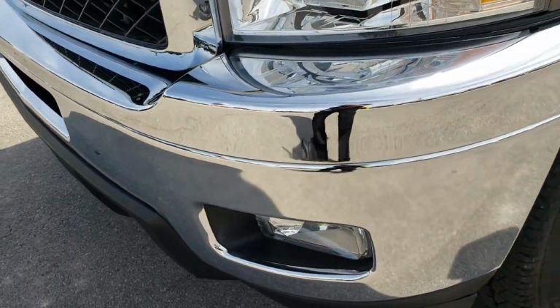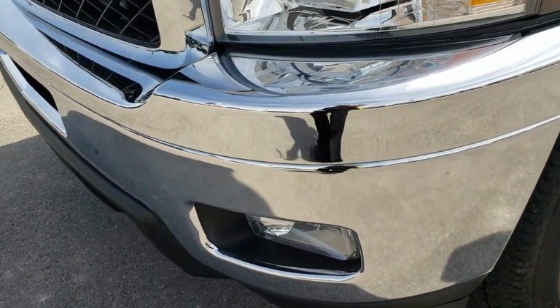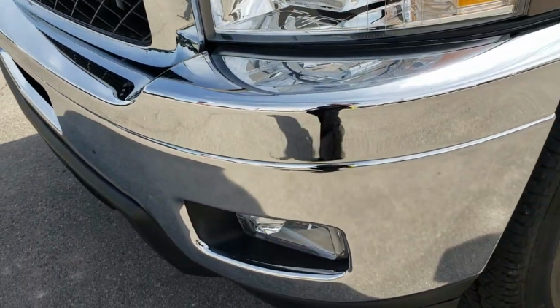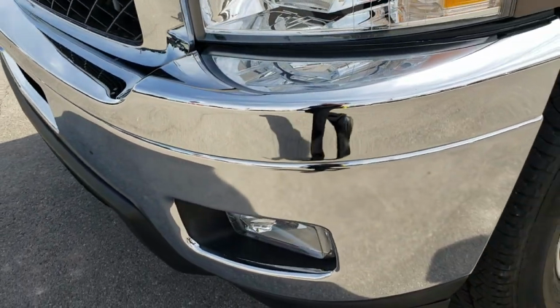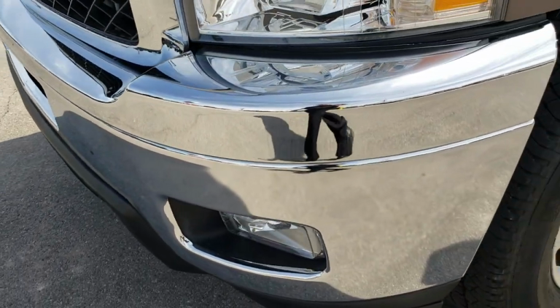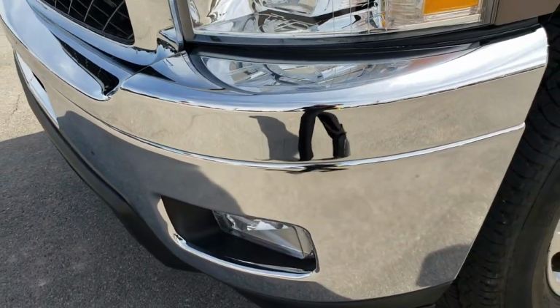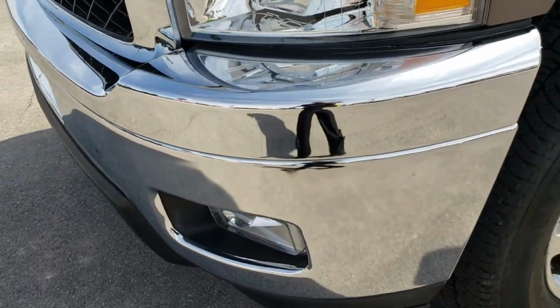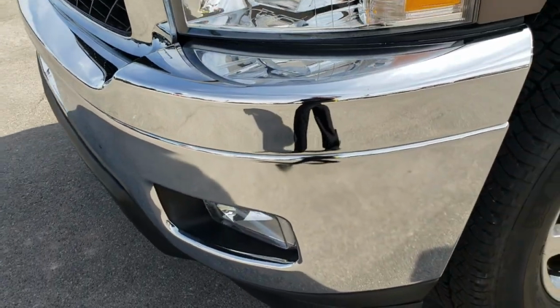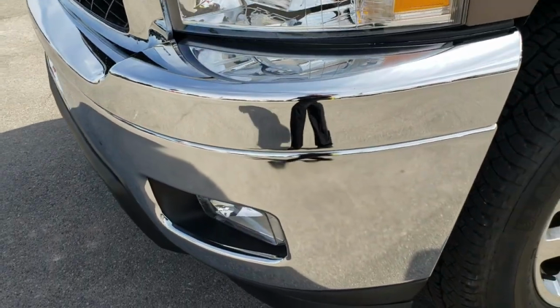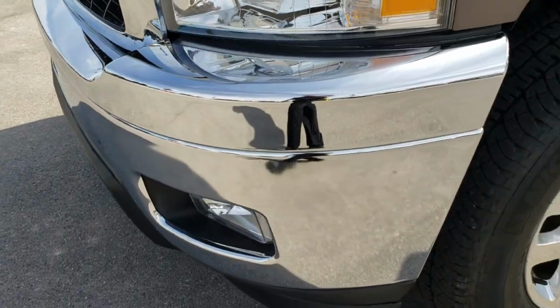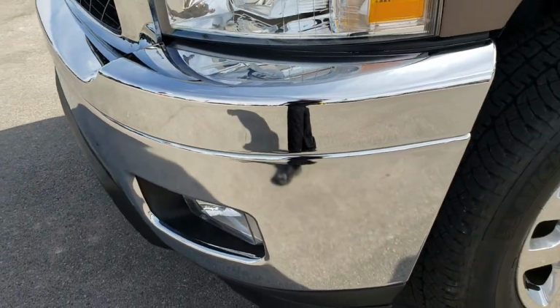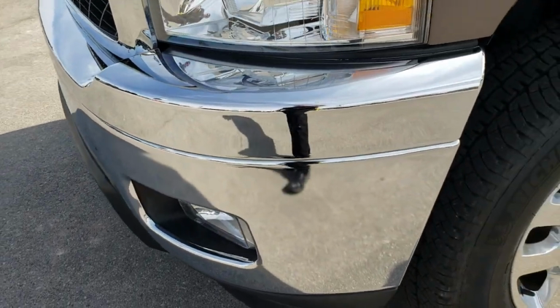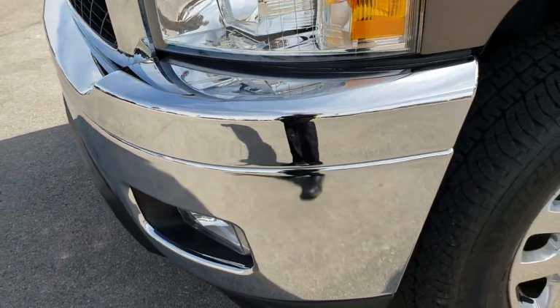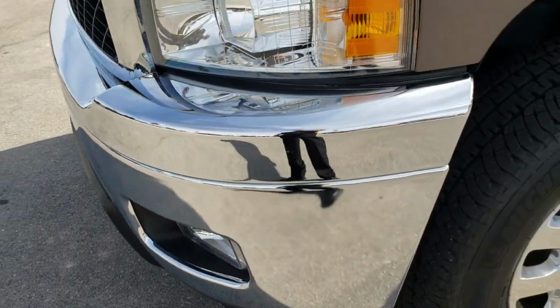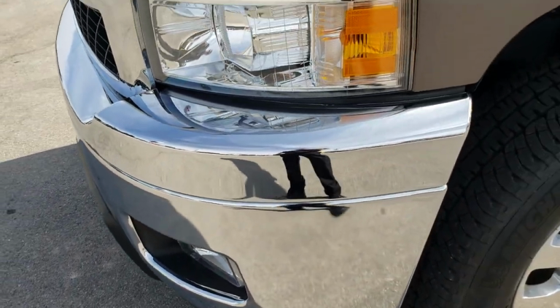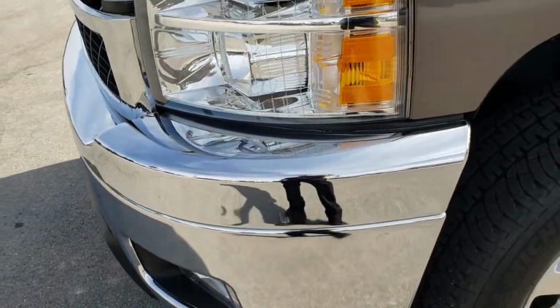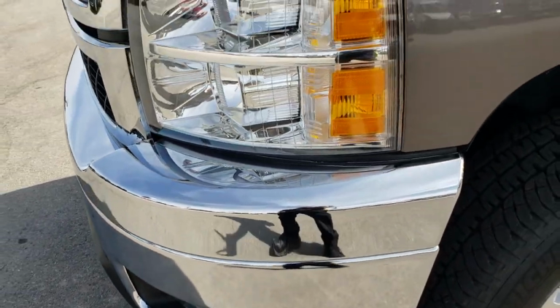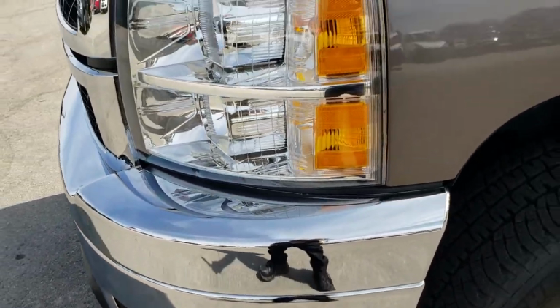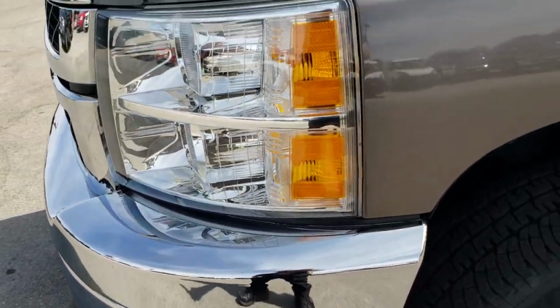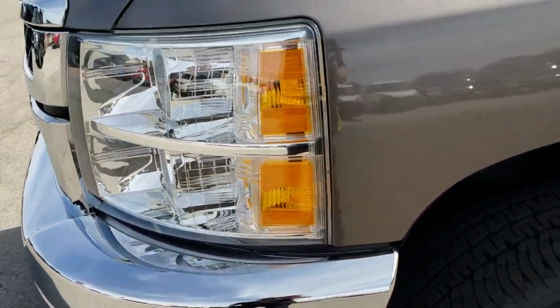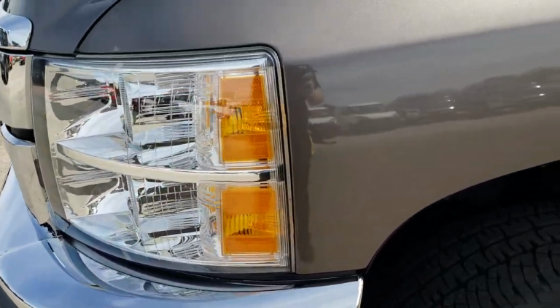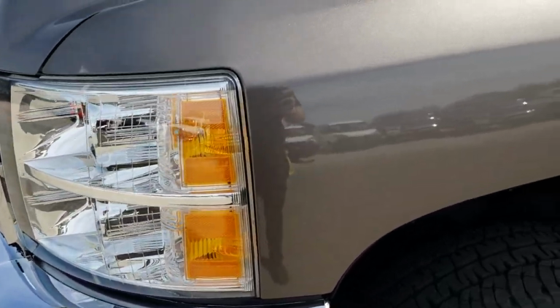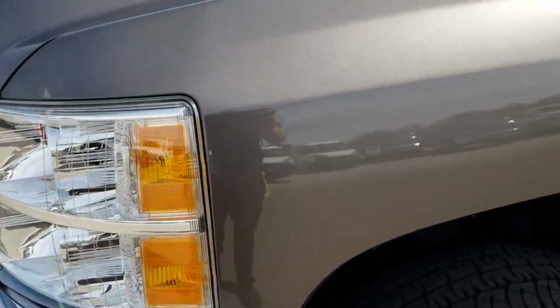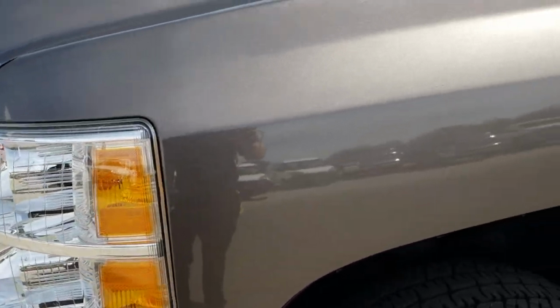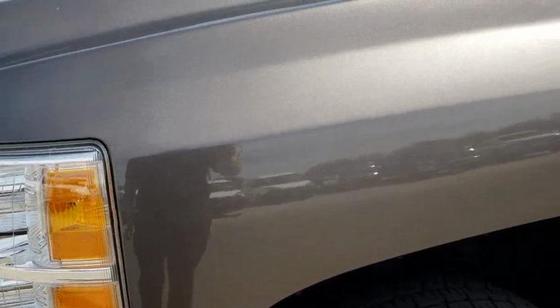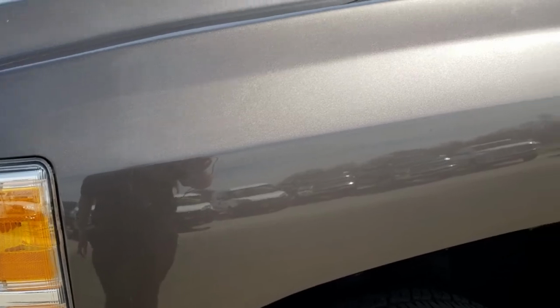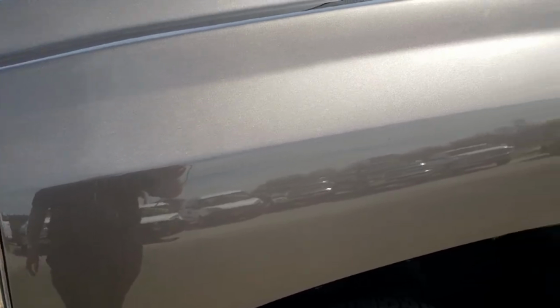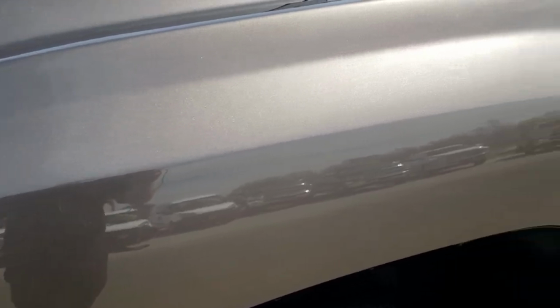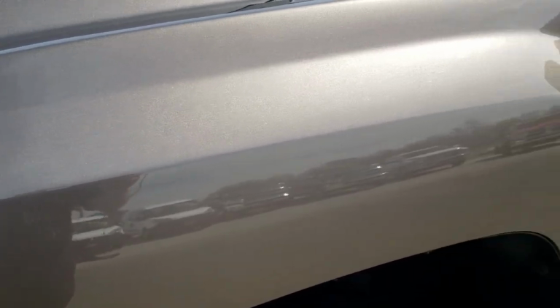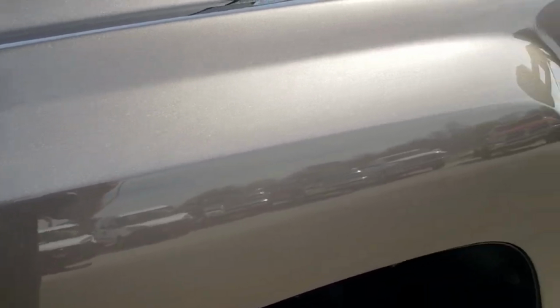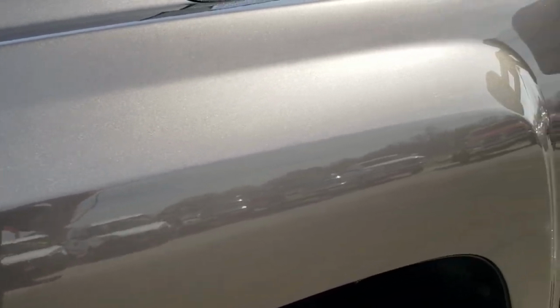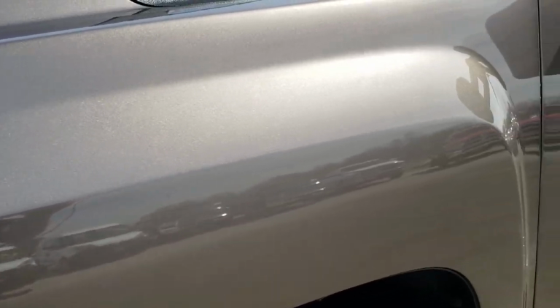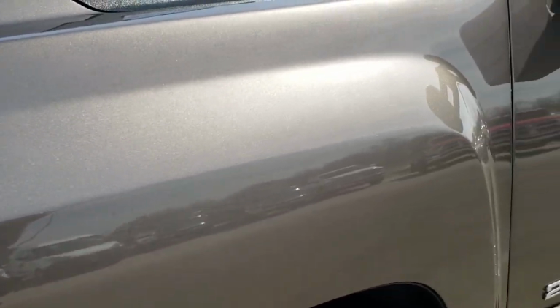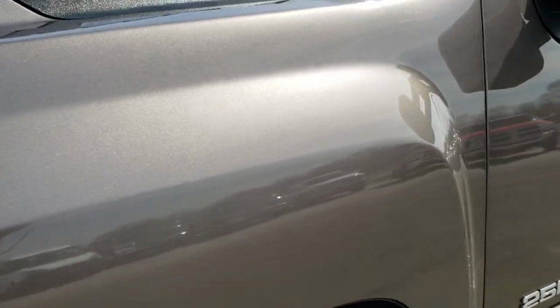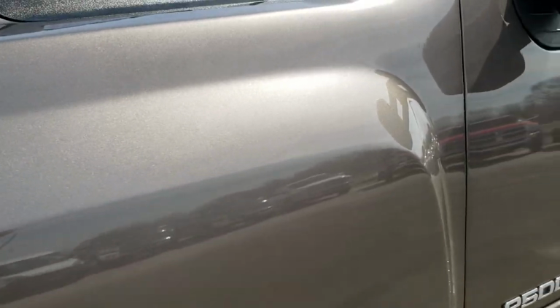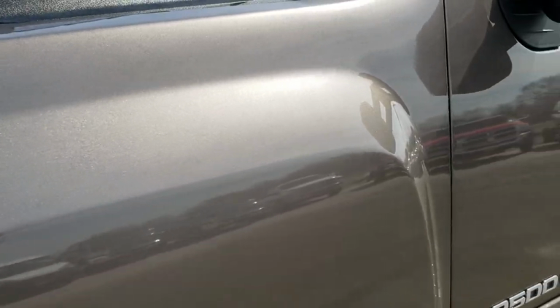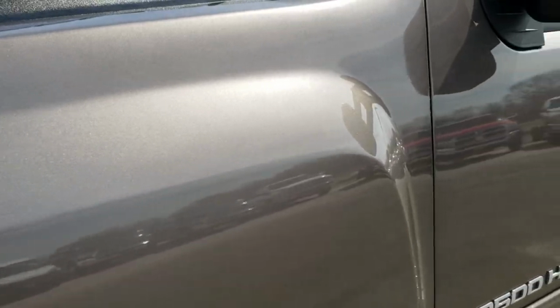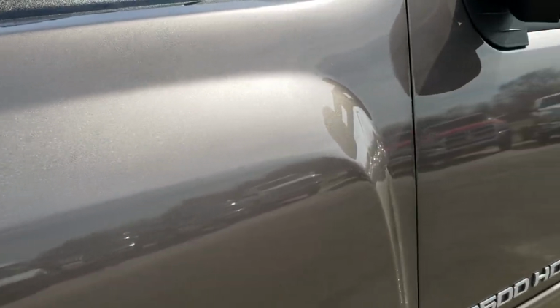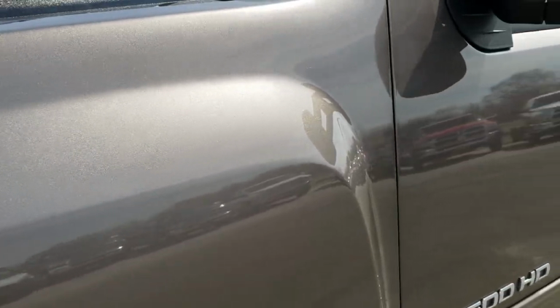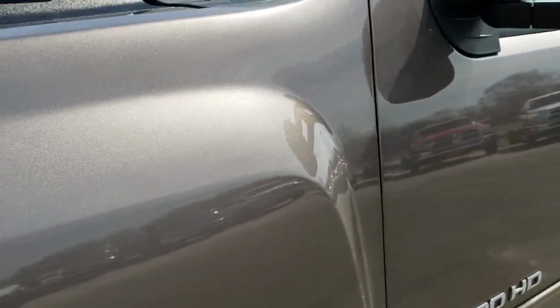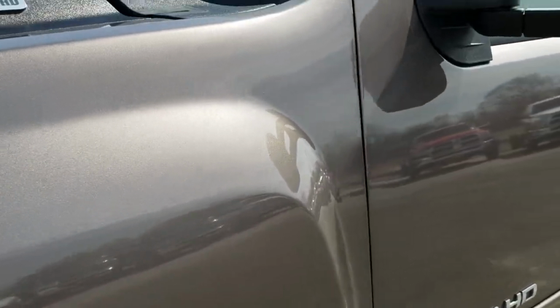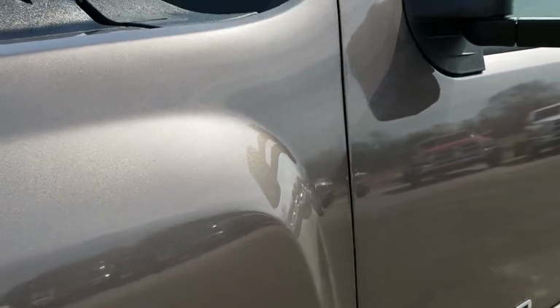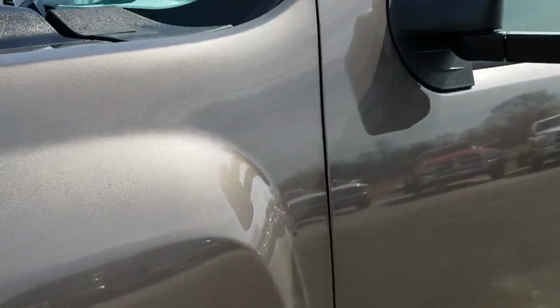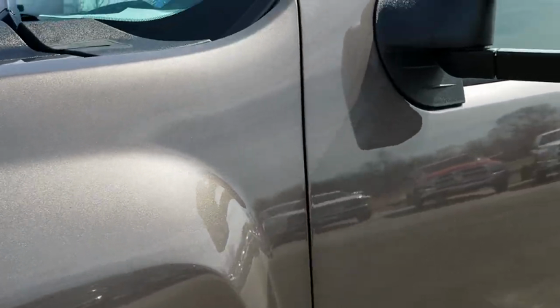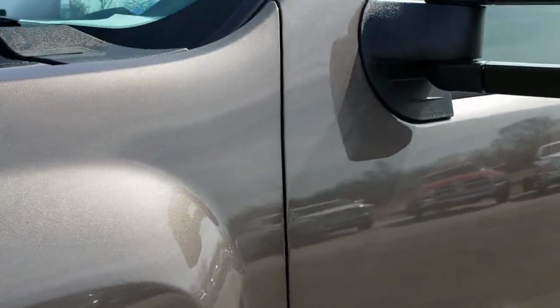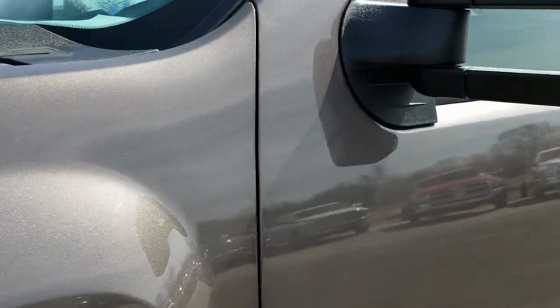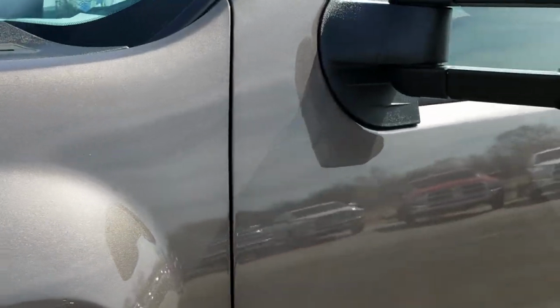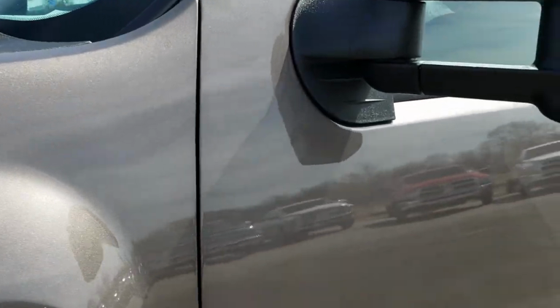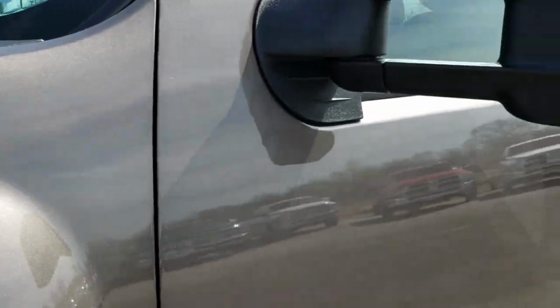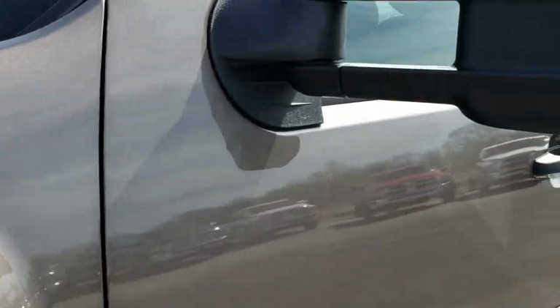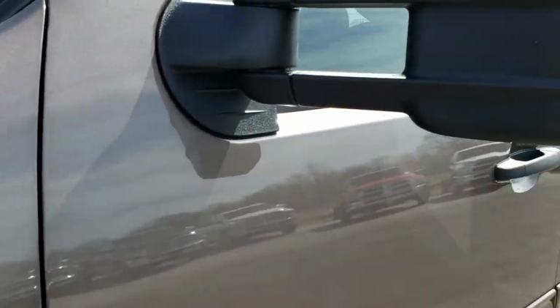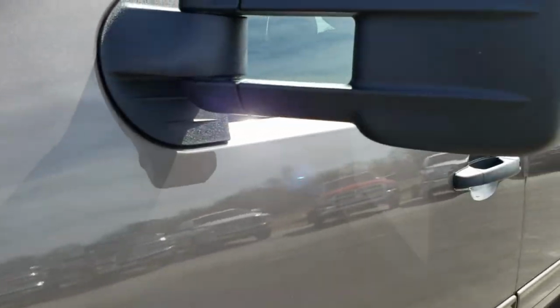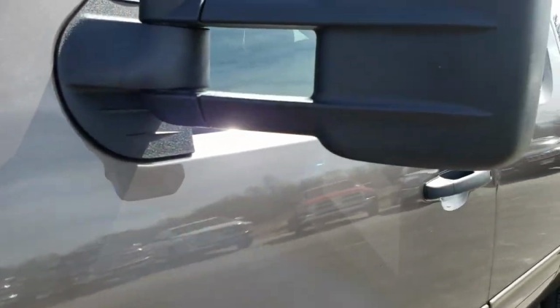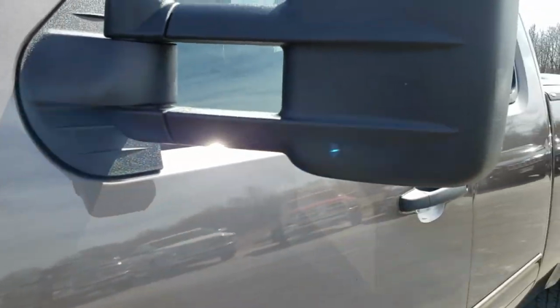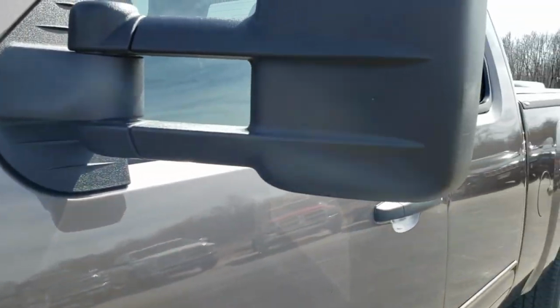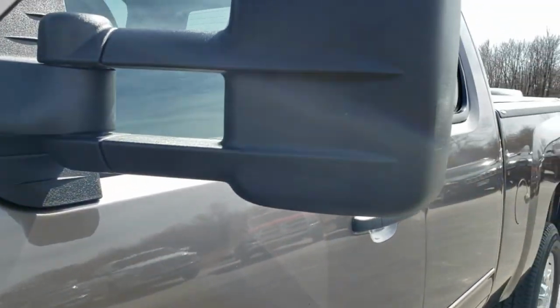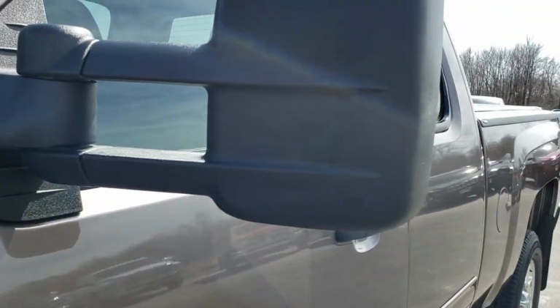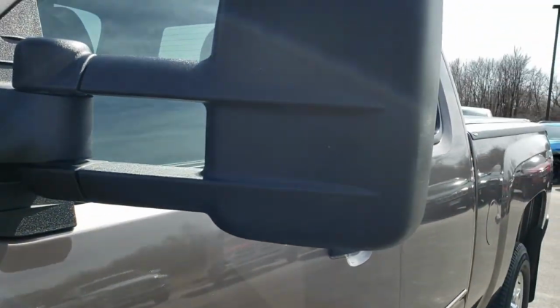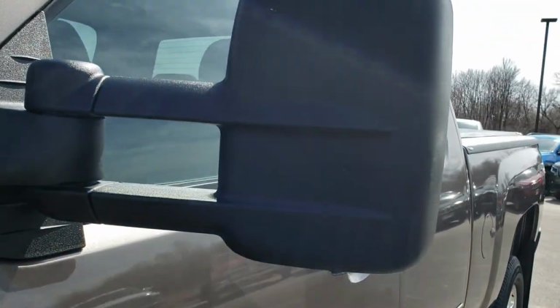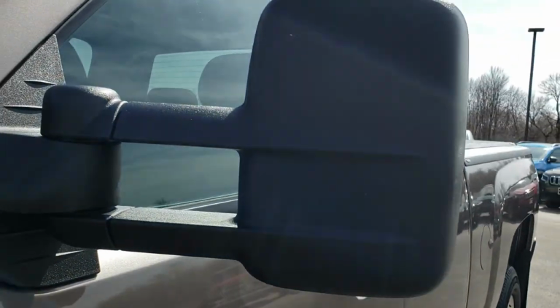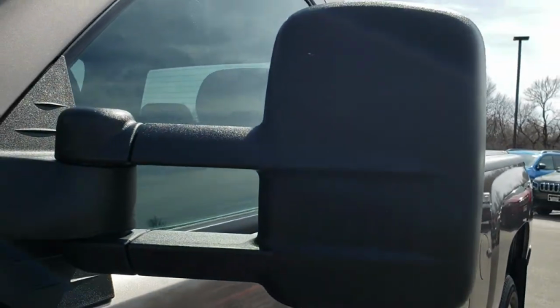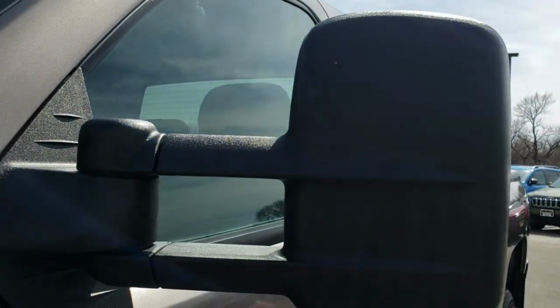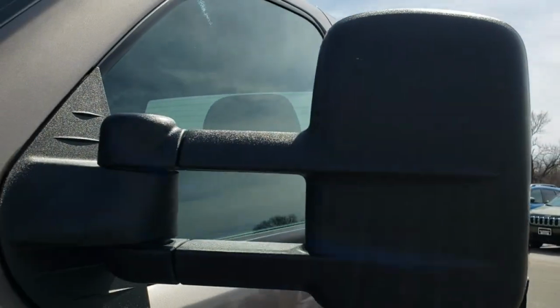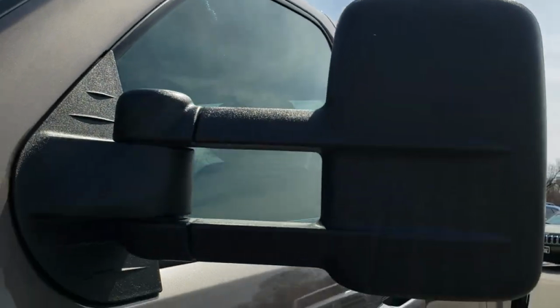From this HD video you will be able to tell that this truck is extremely clean for the age and miles on it.